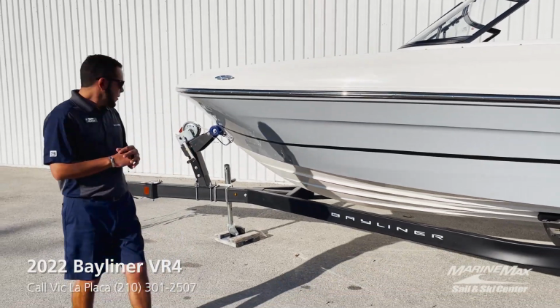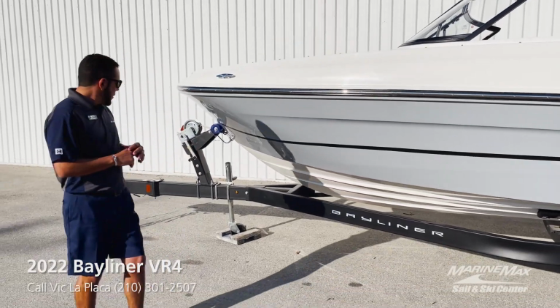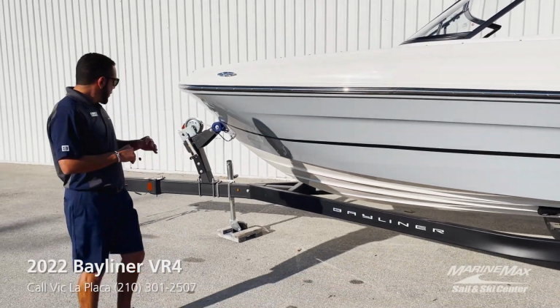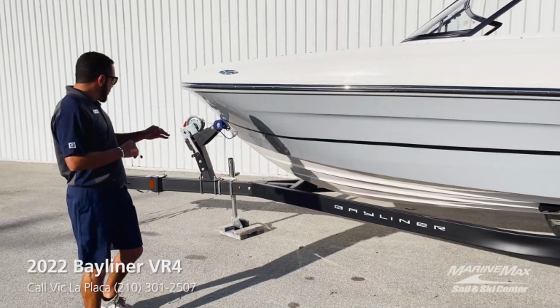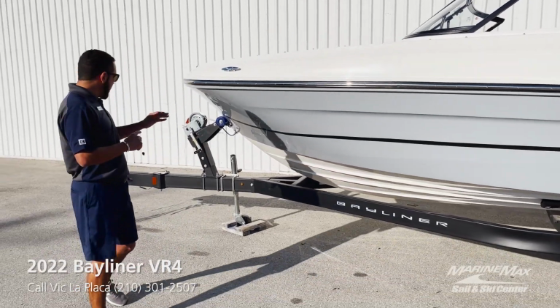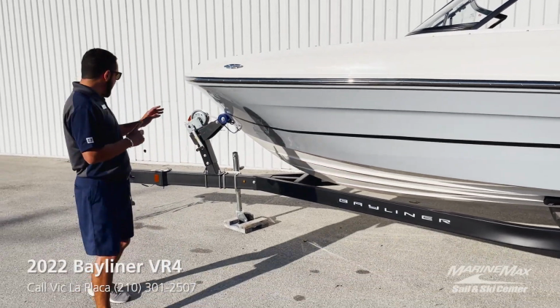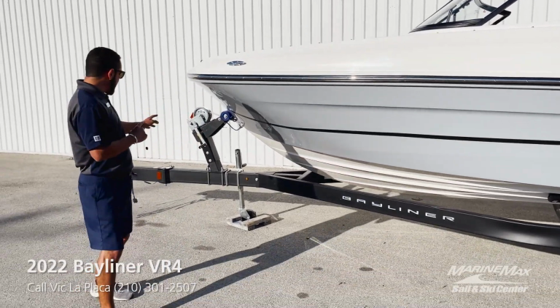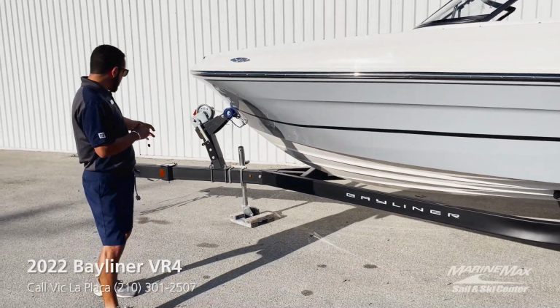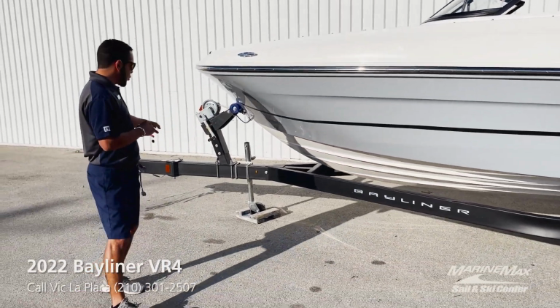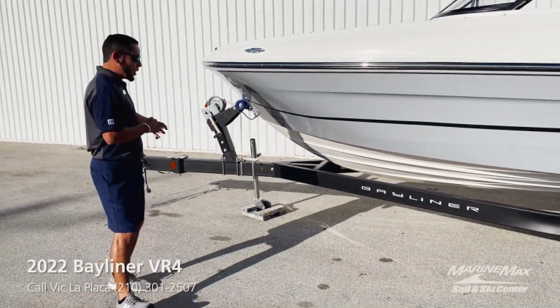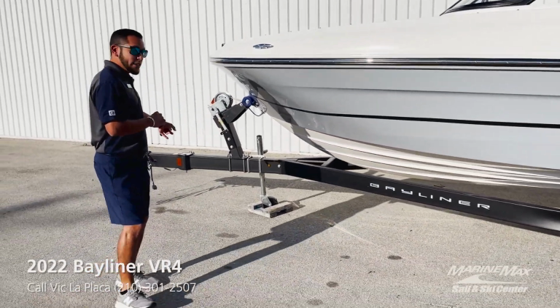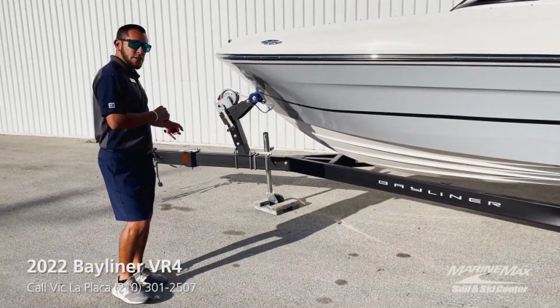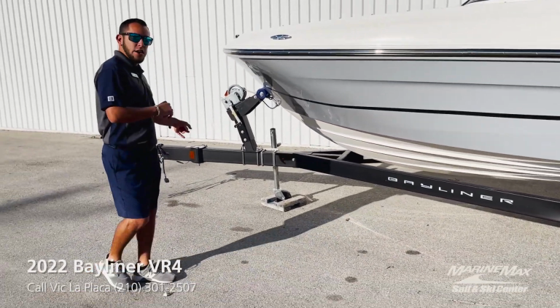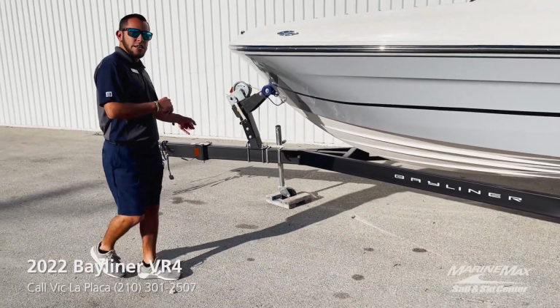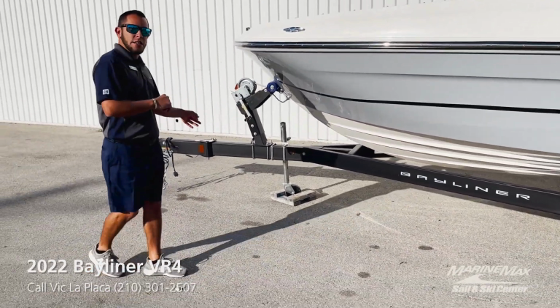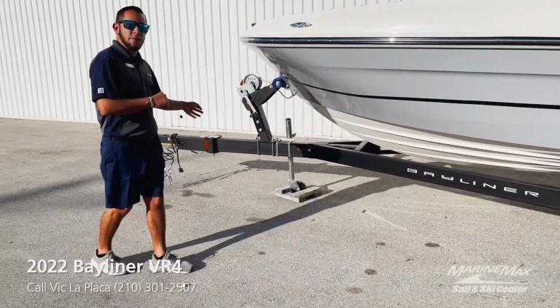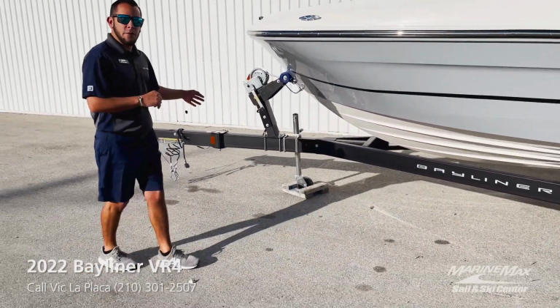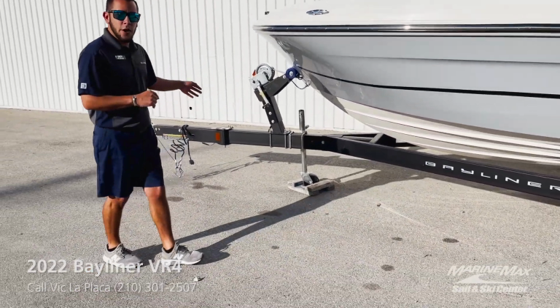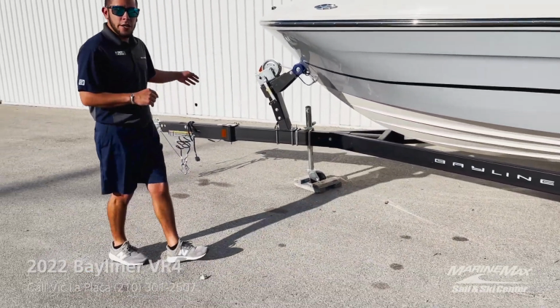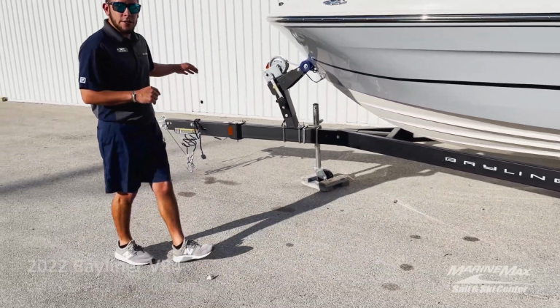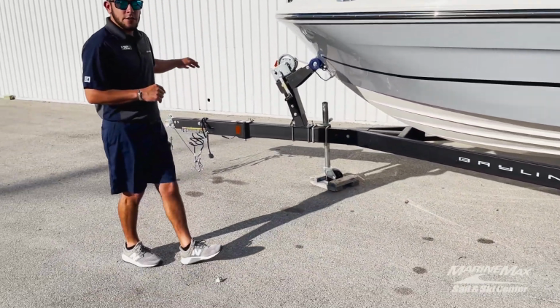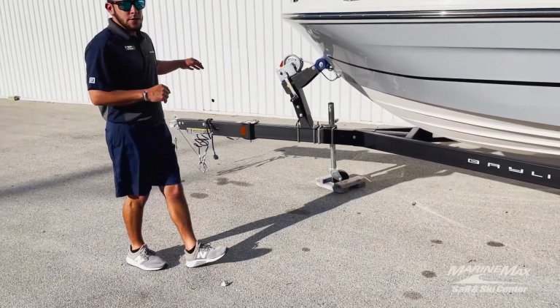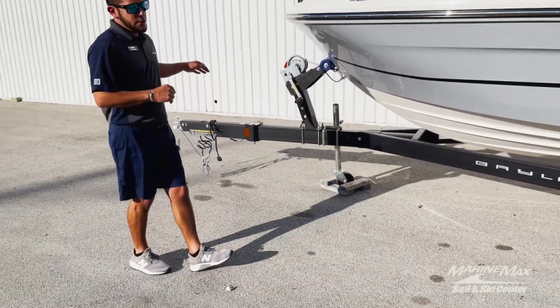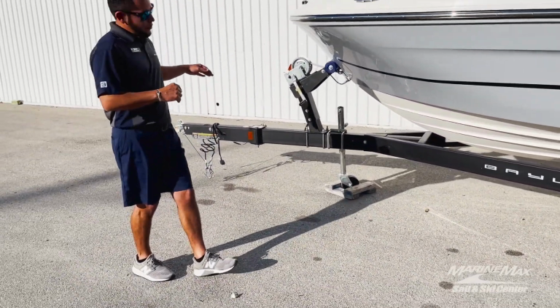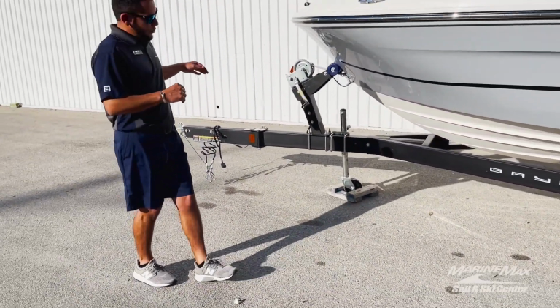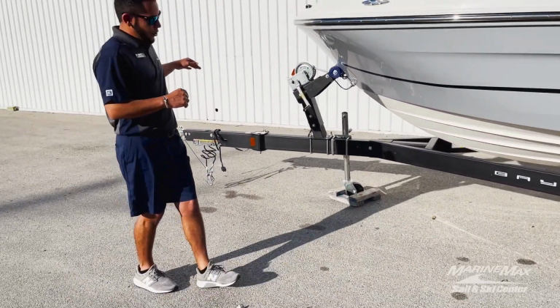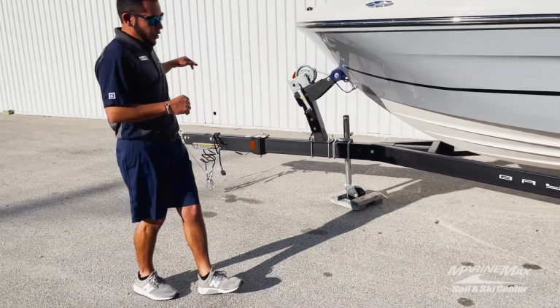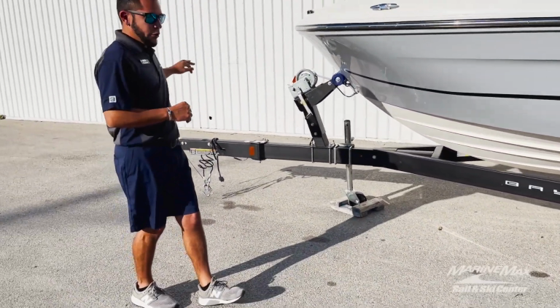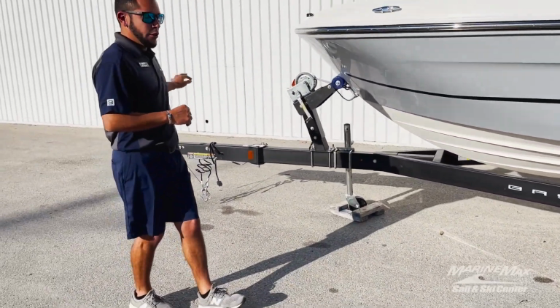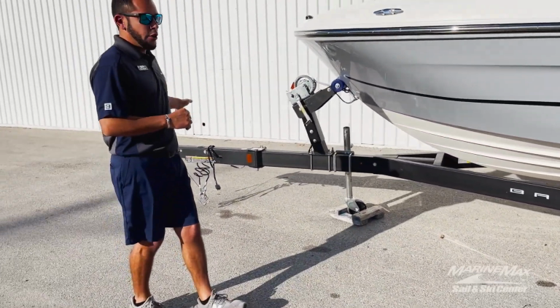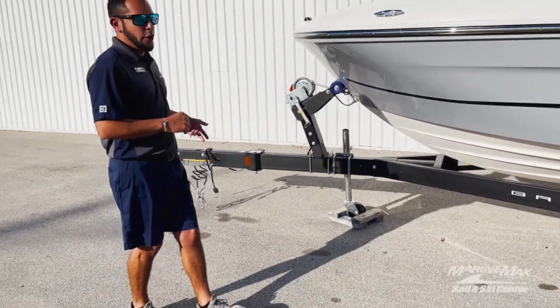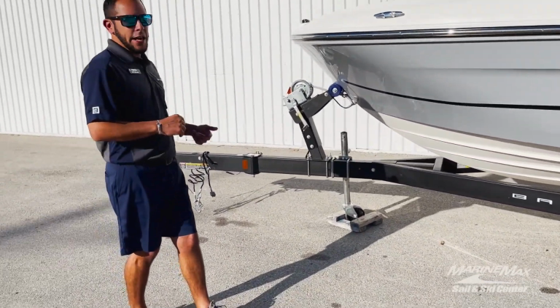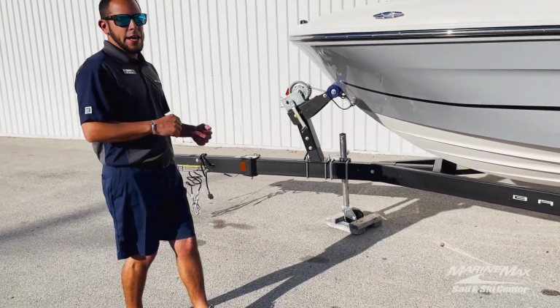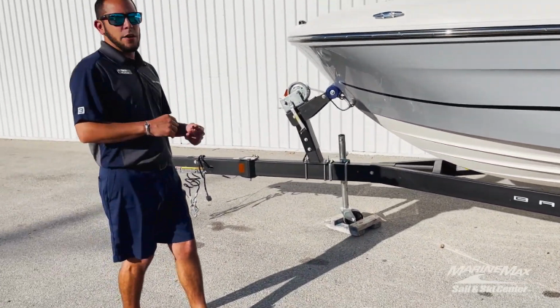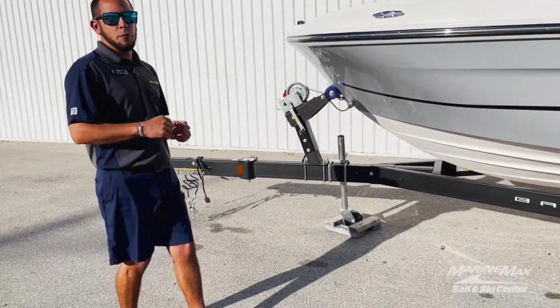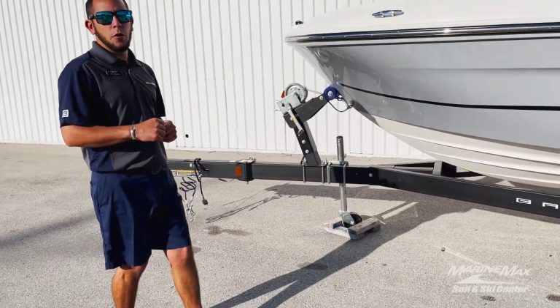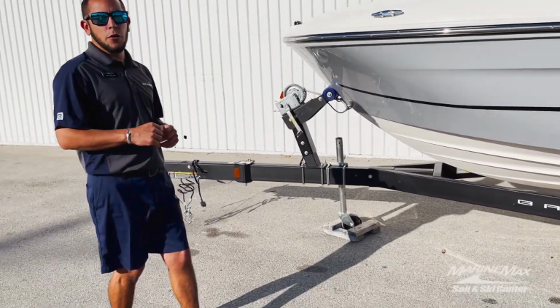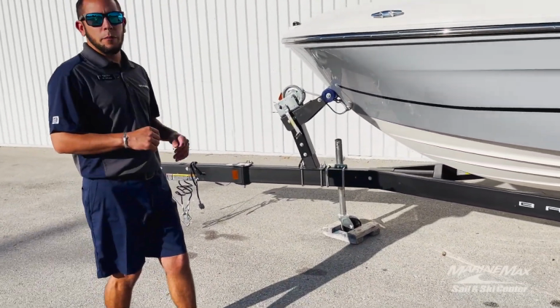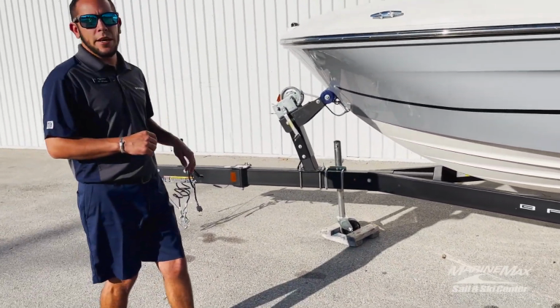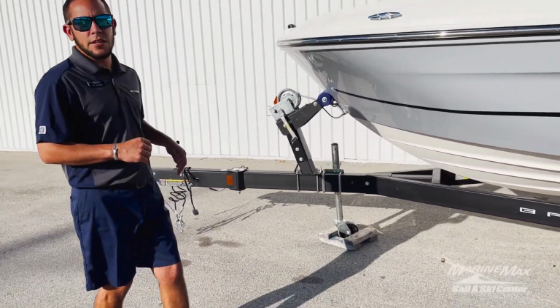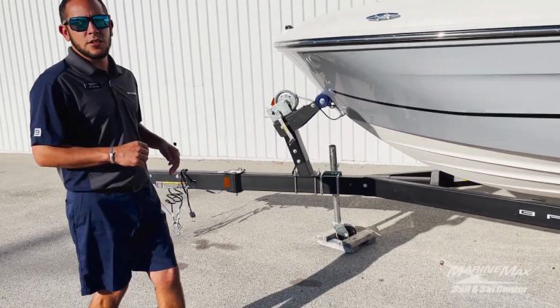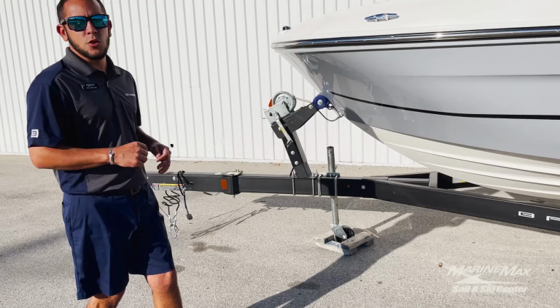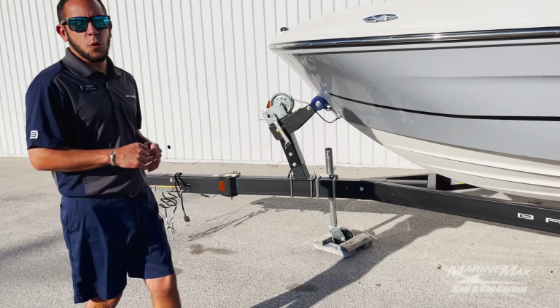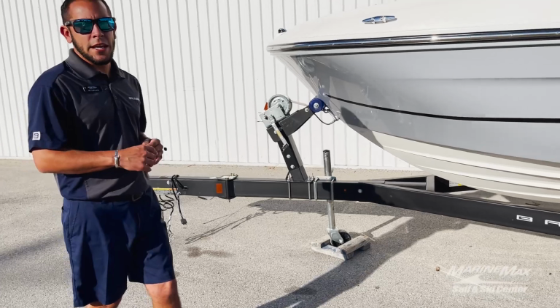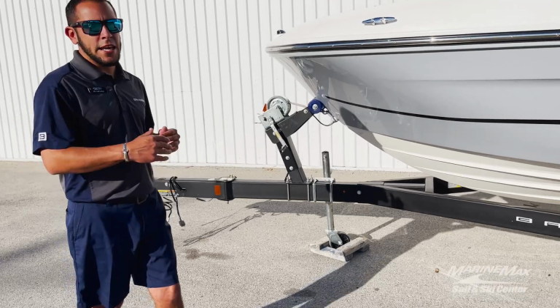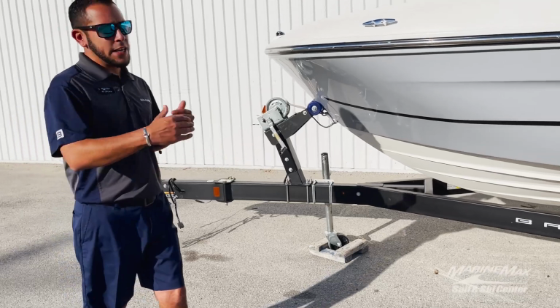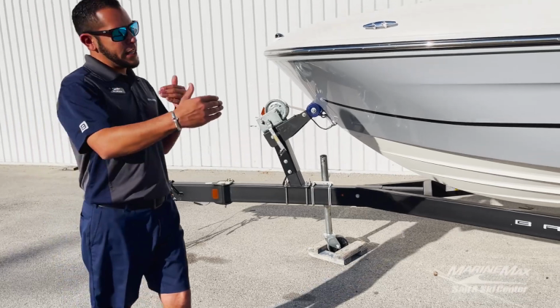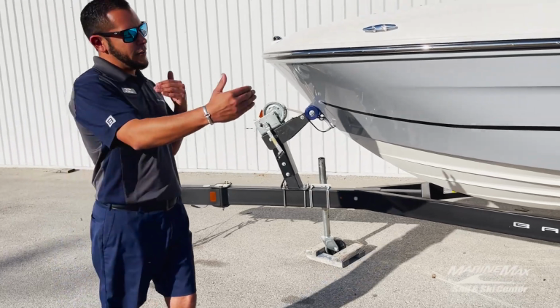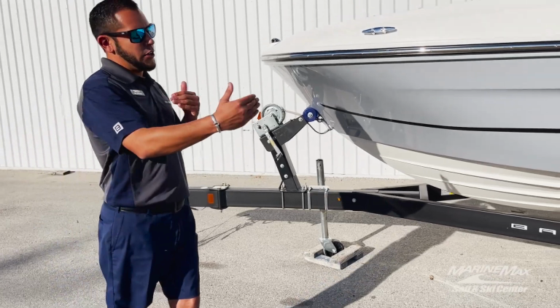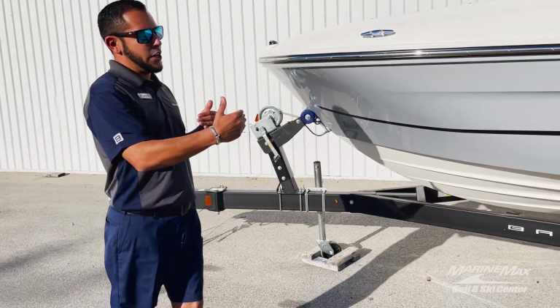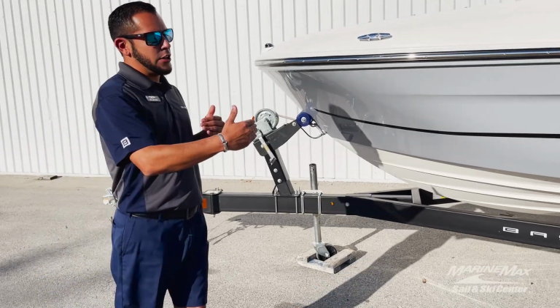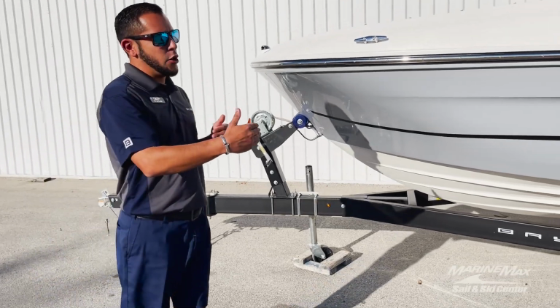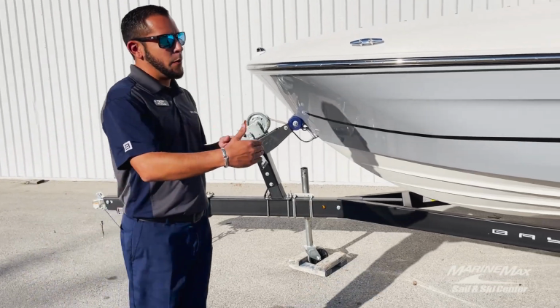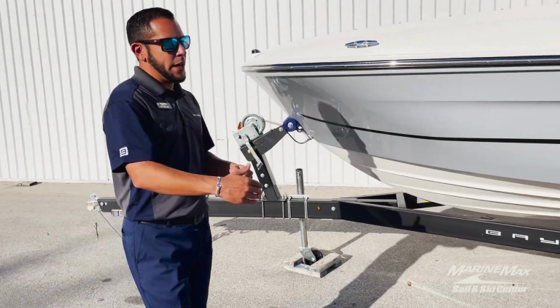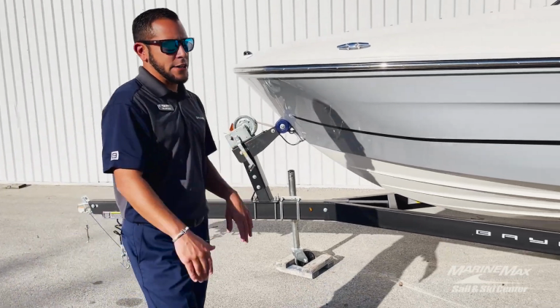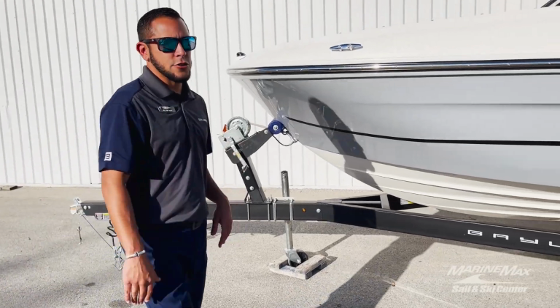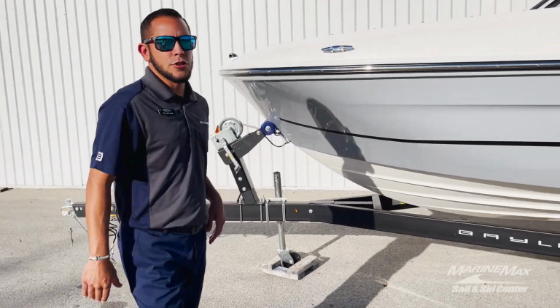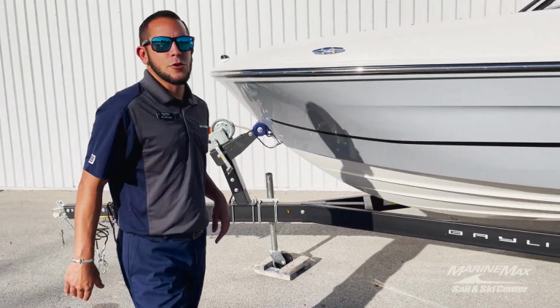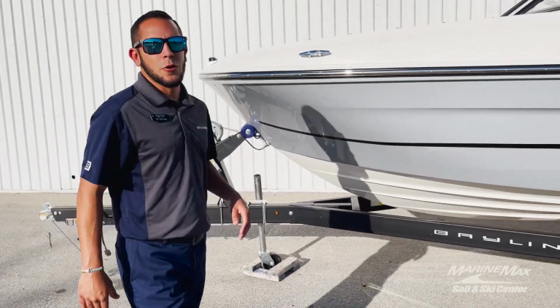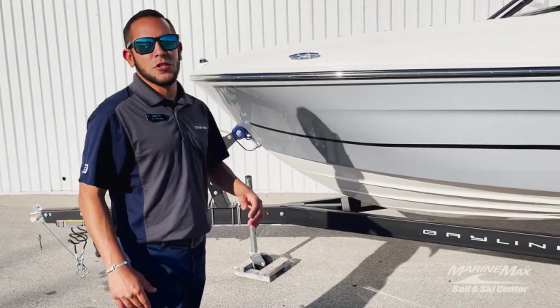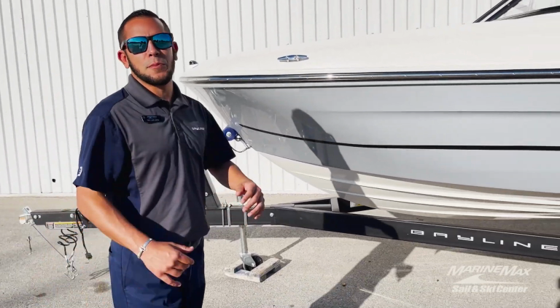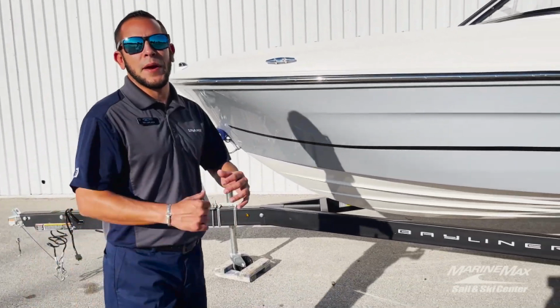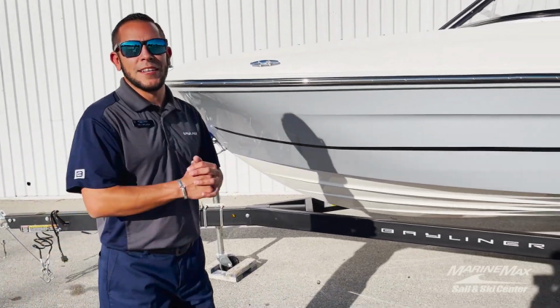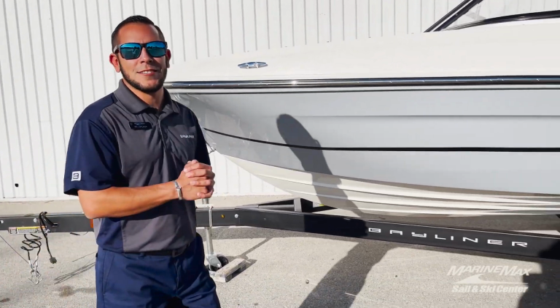This boat with the tower folded down will fit in a standard seven-foot garage door opening. You got the swing tongue in the front, so you can go ahead and pull the pin, swing it, giving you a little bit of extra storage space.